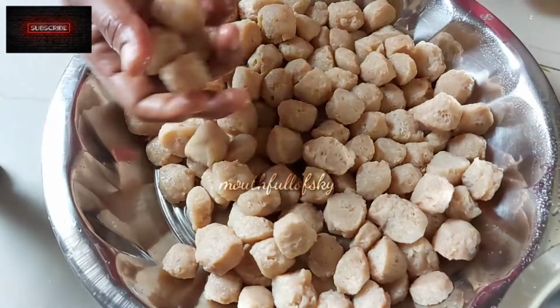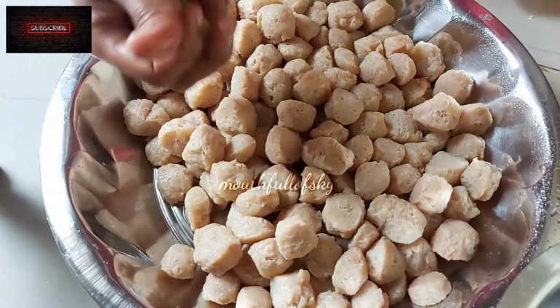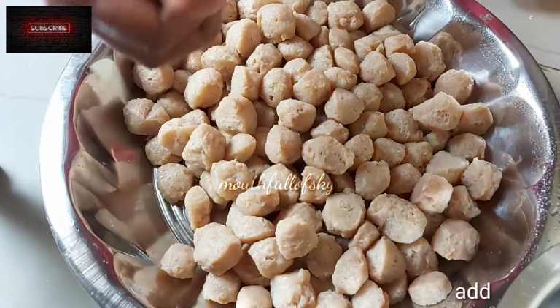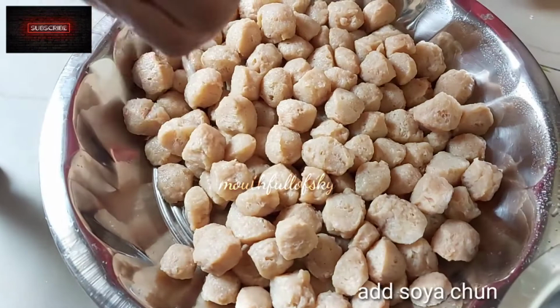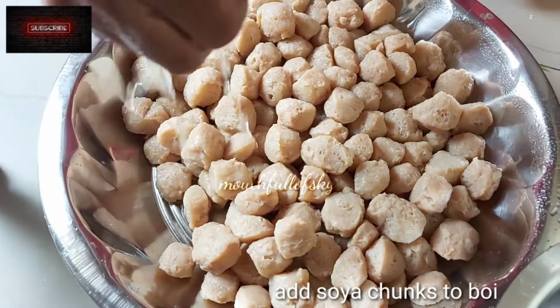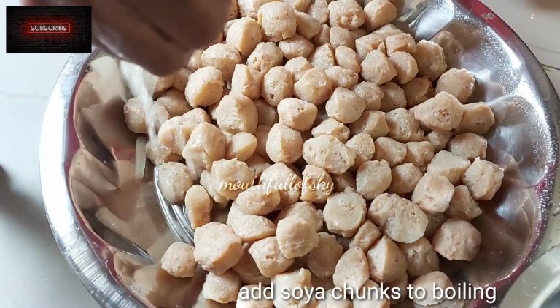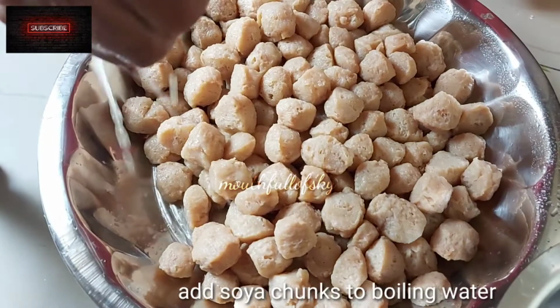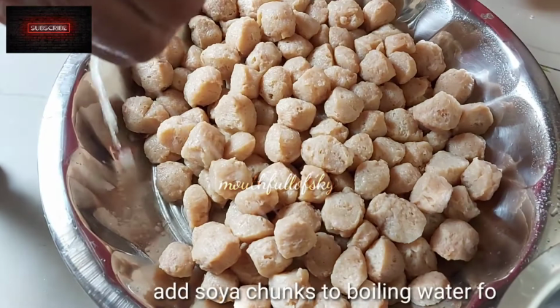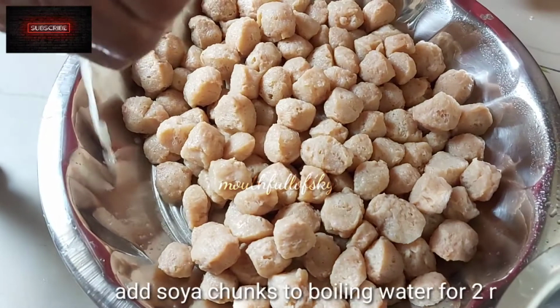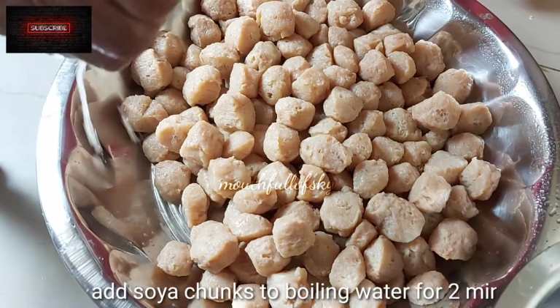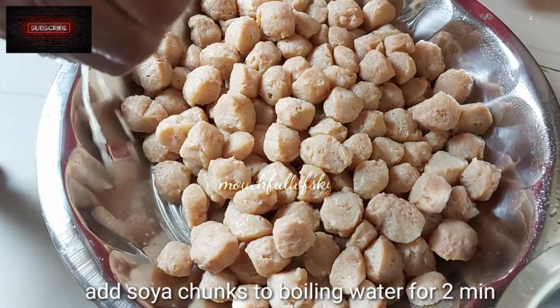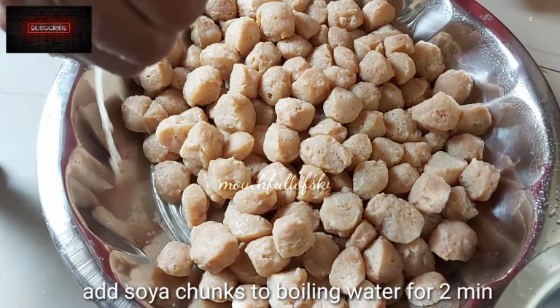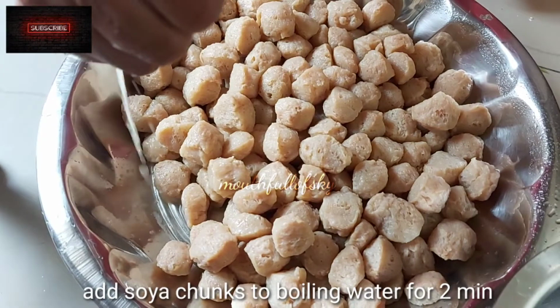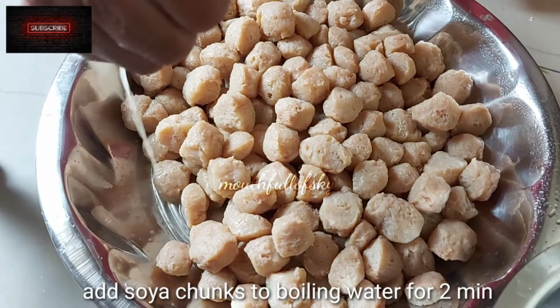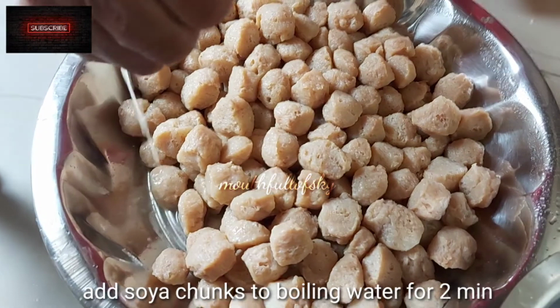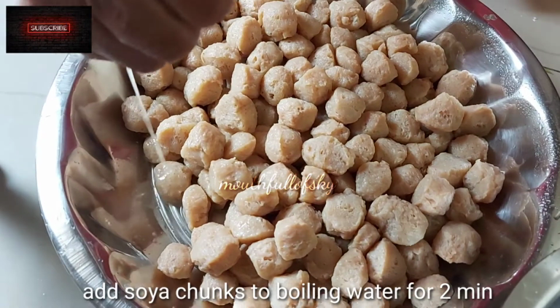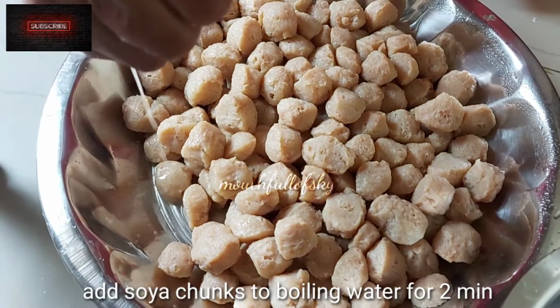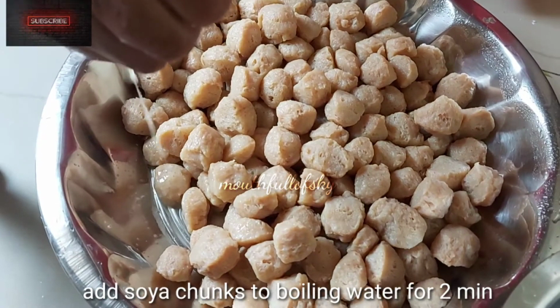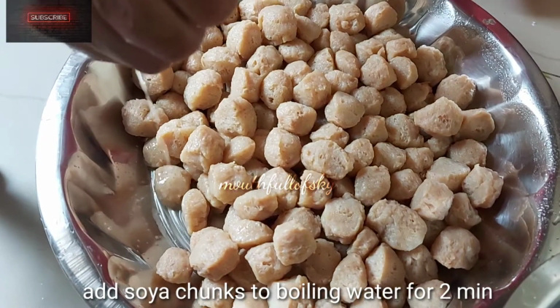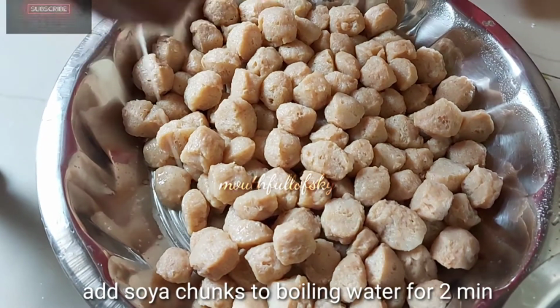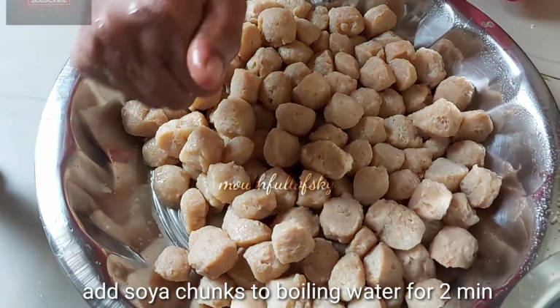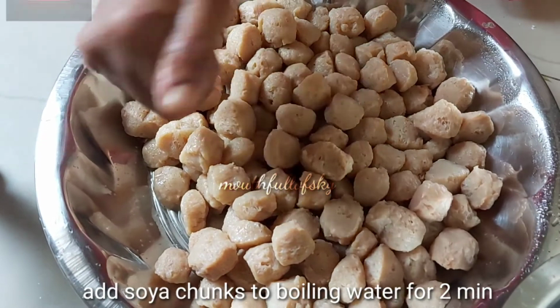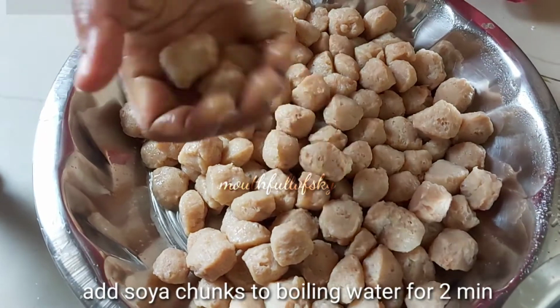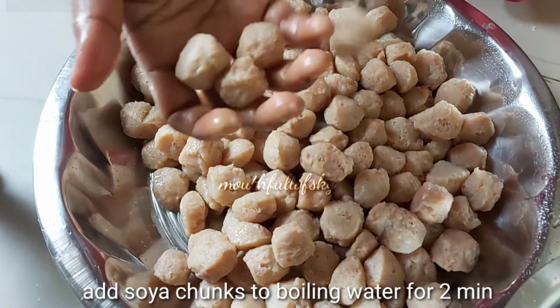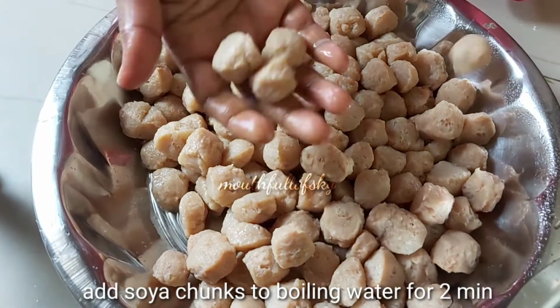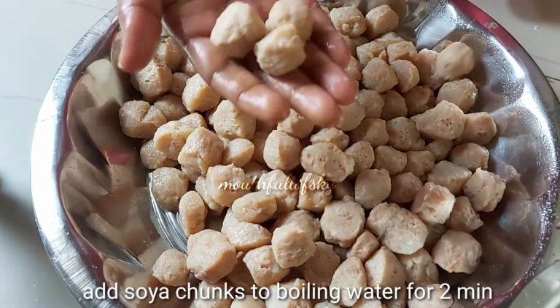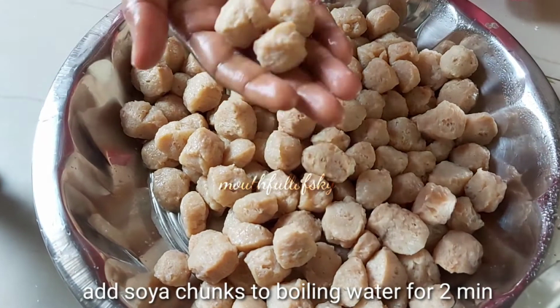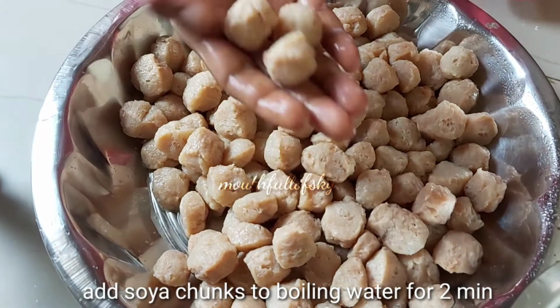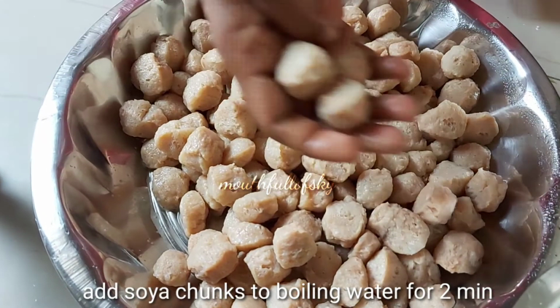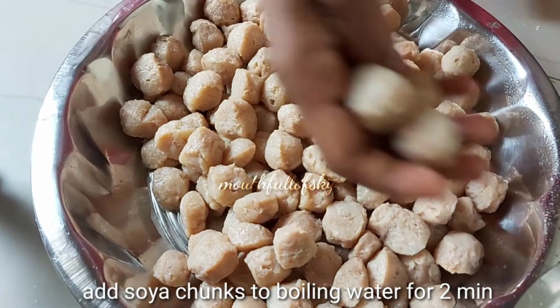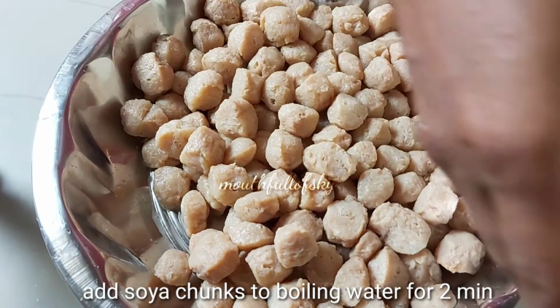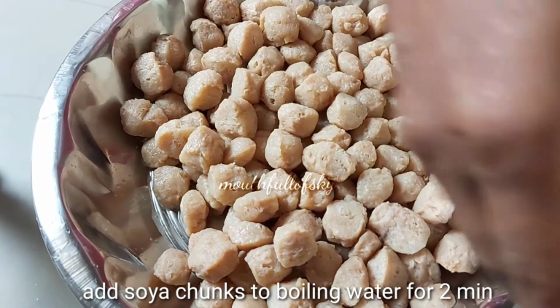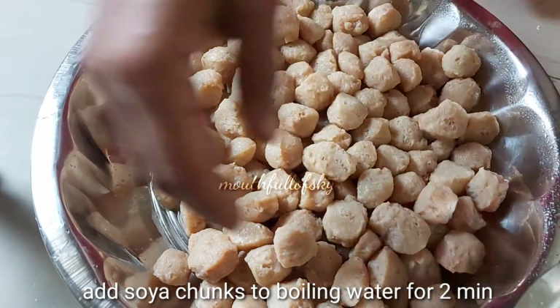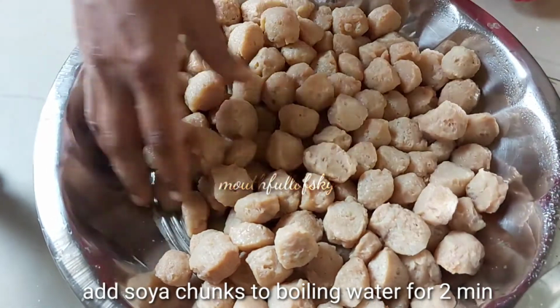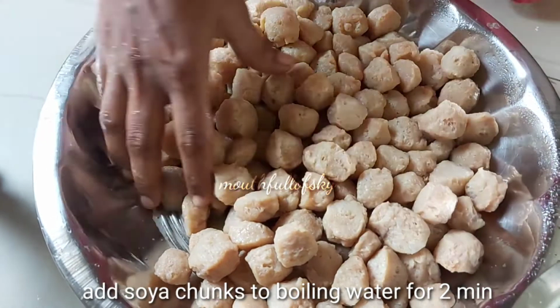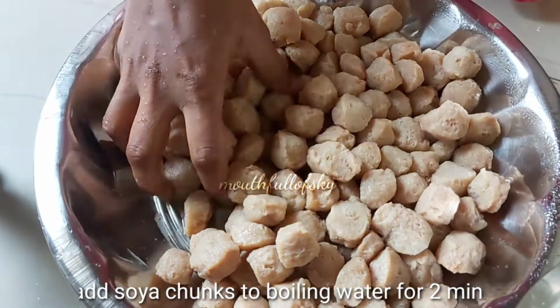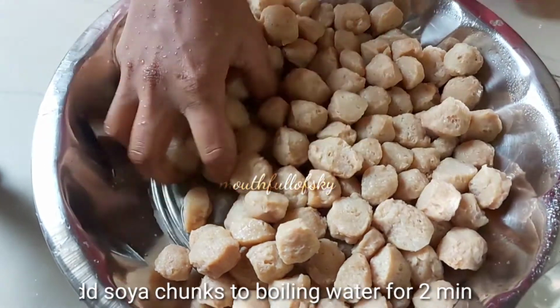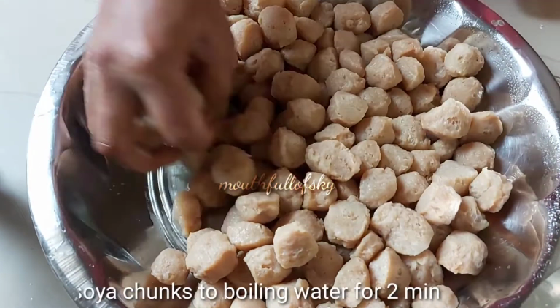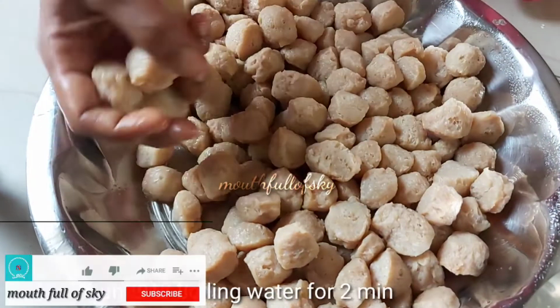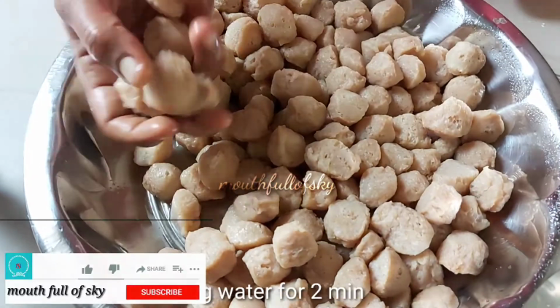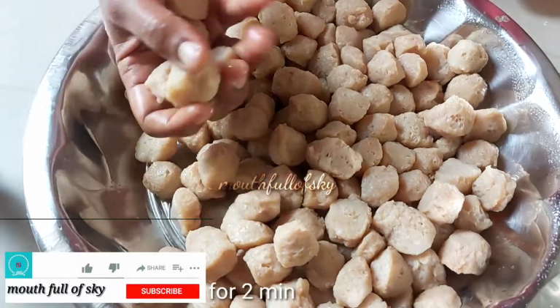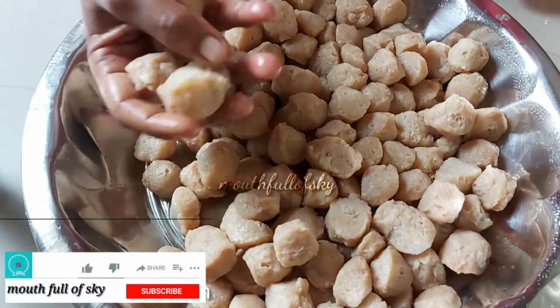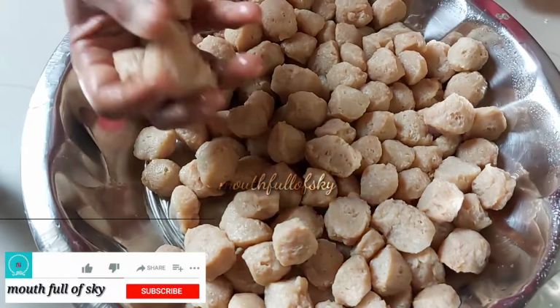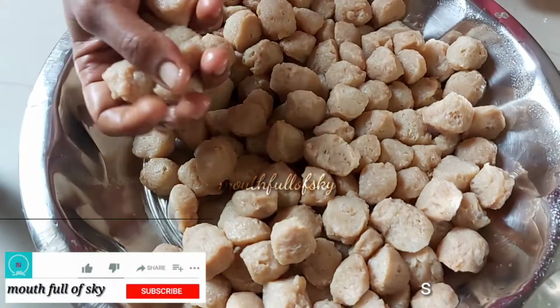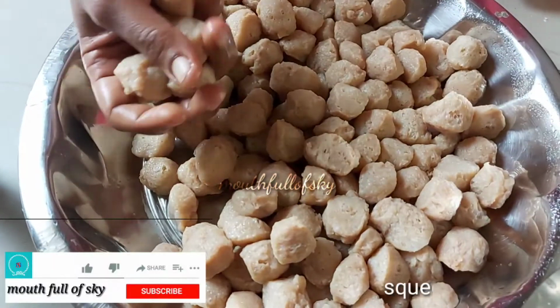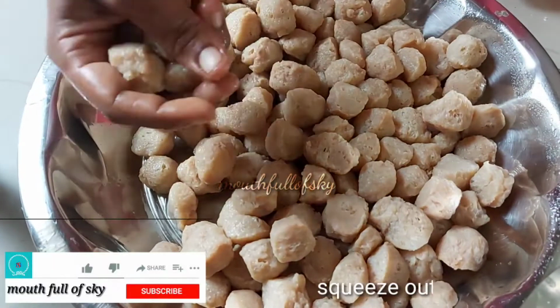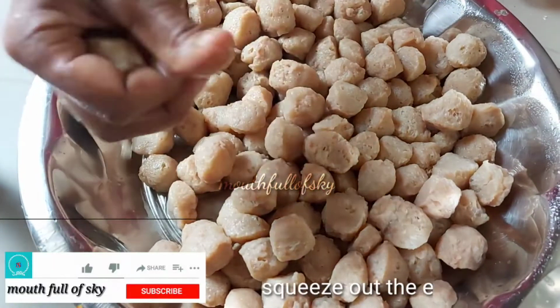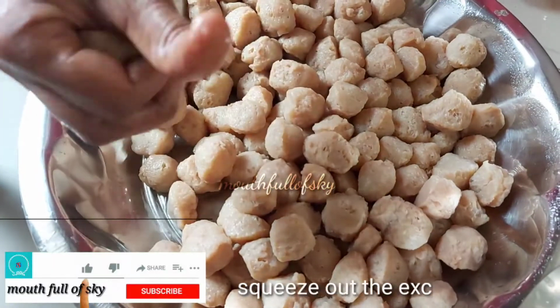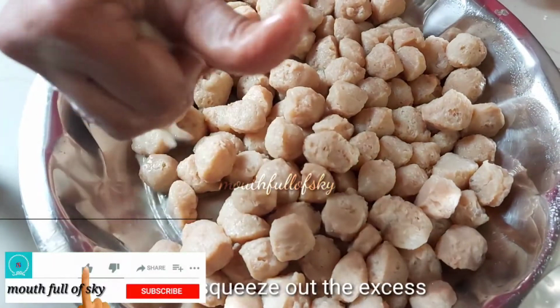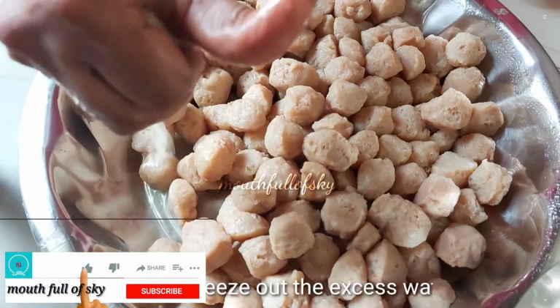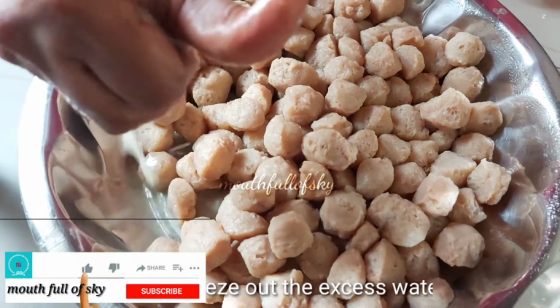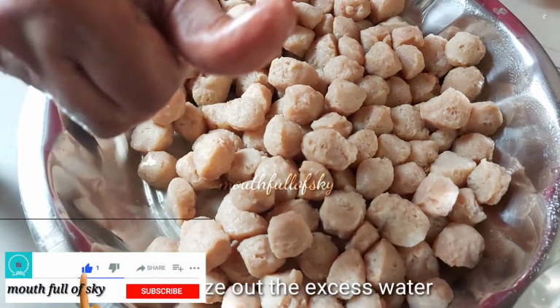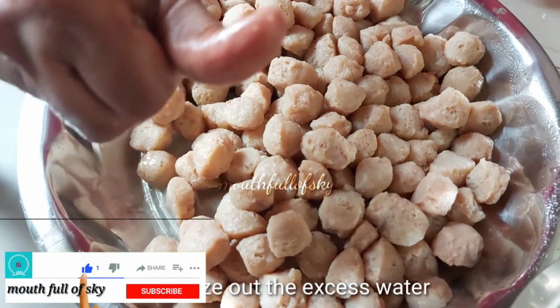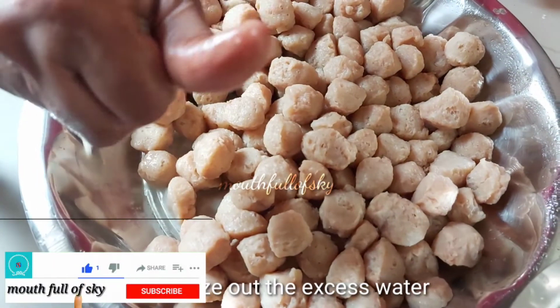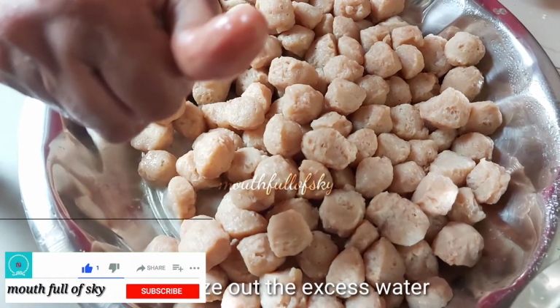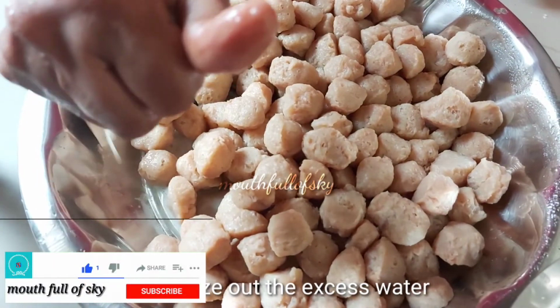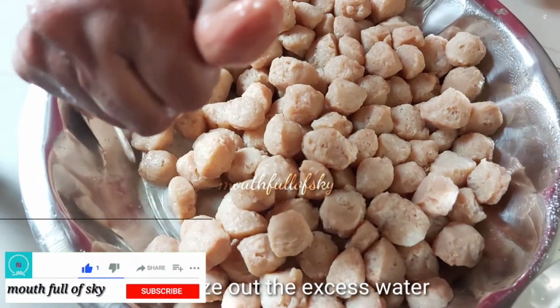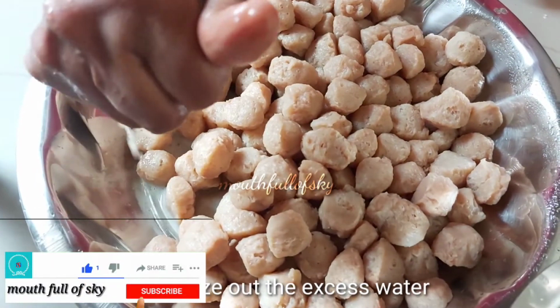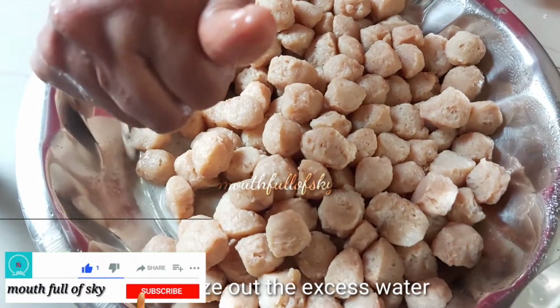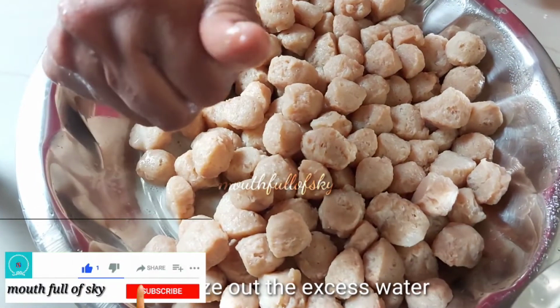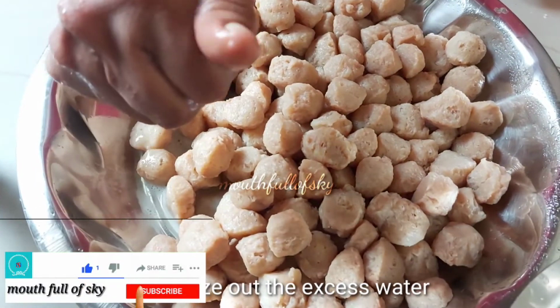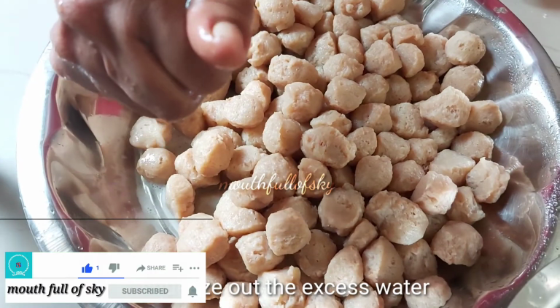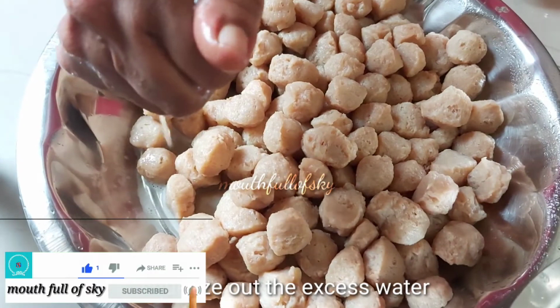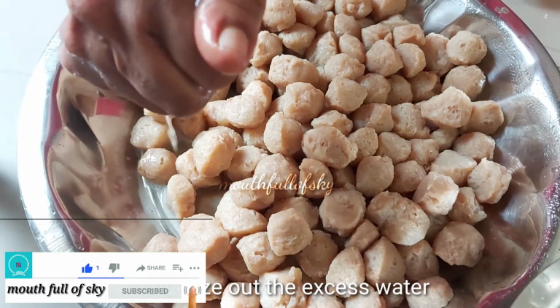Add soya chunks to boiling water for 2 minutes. Squeeze off the excess water and set aside.